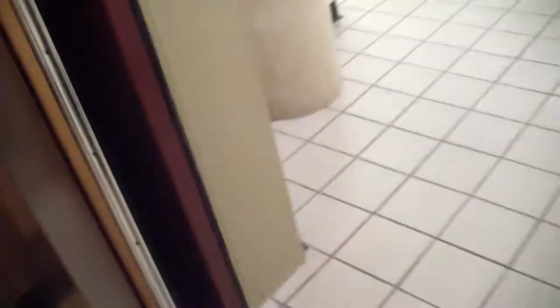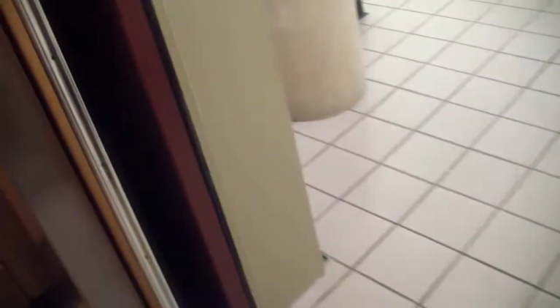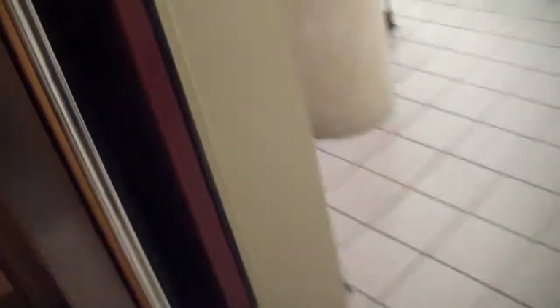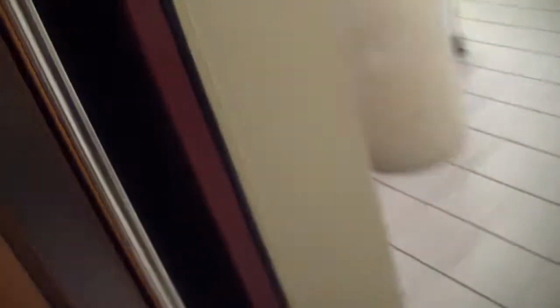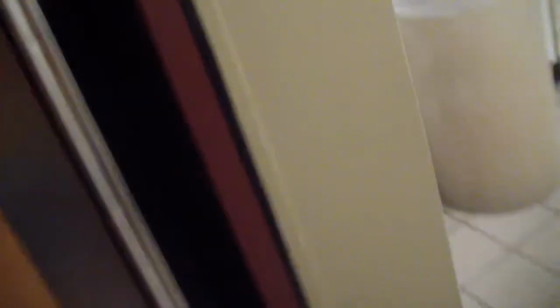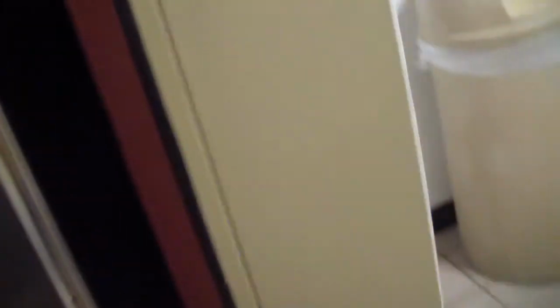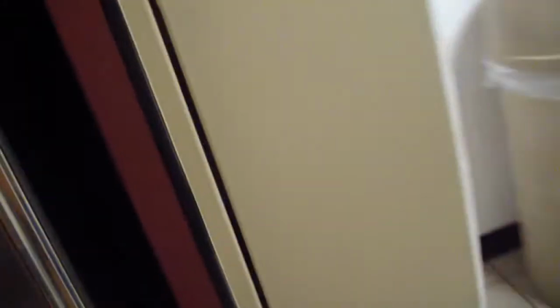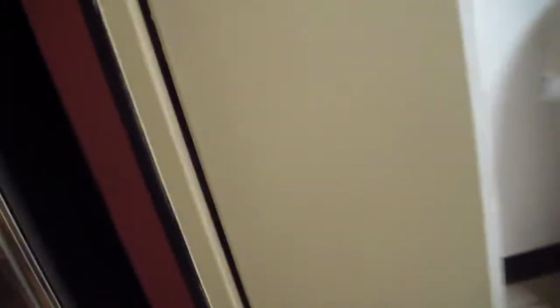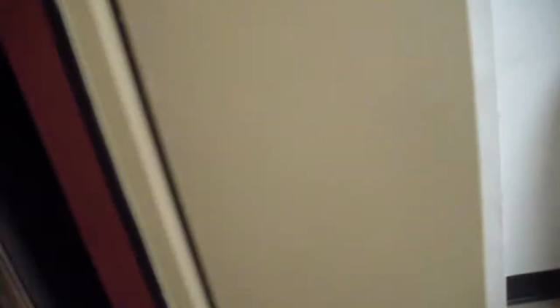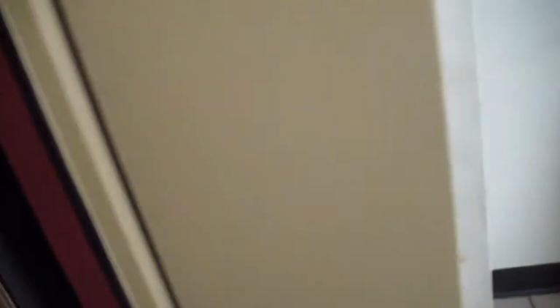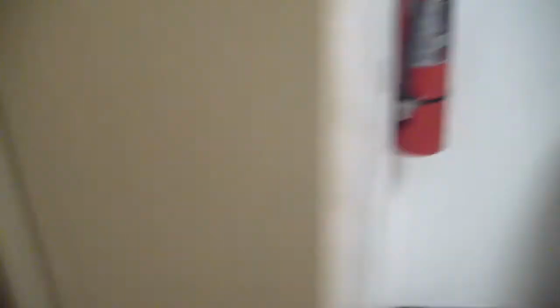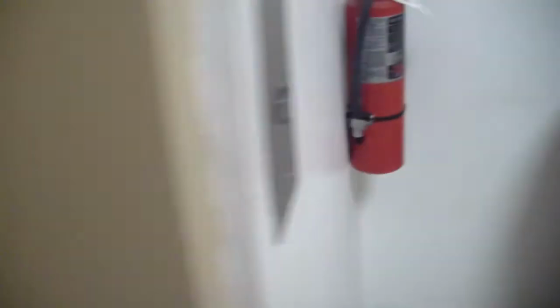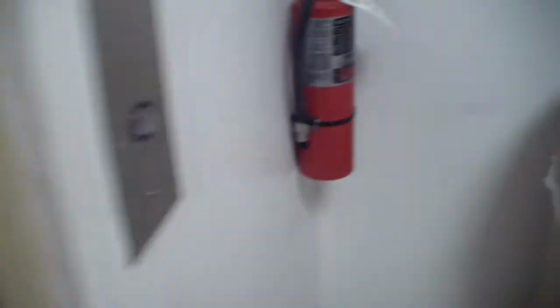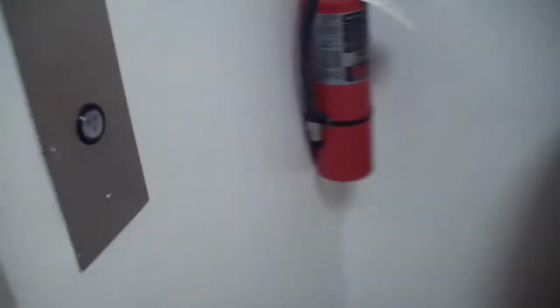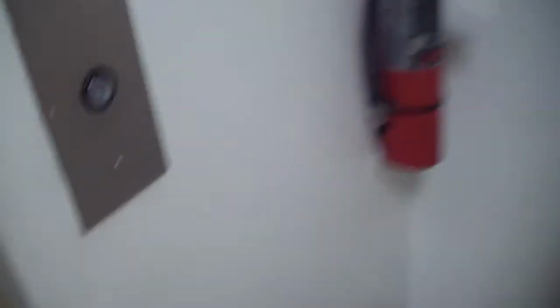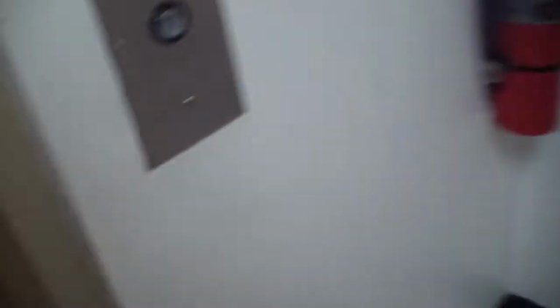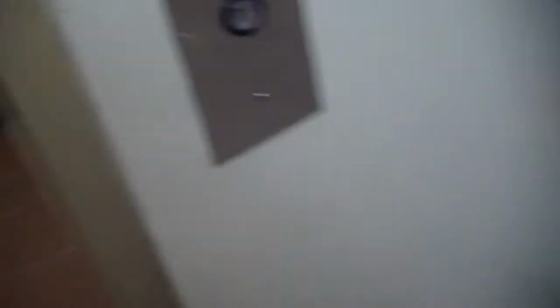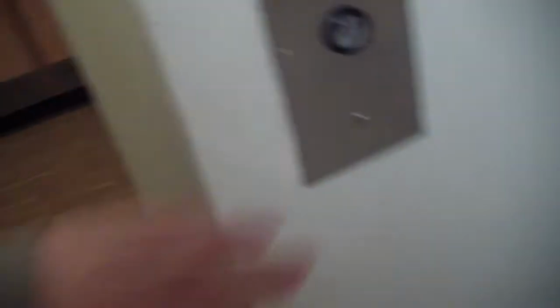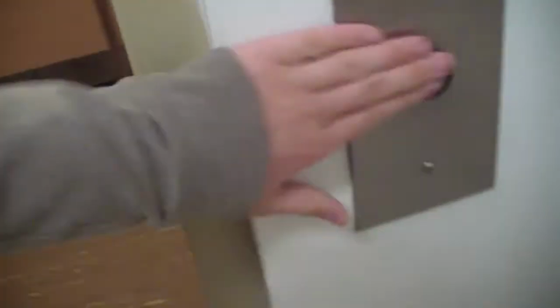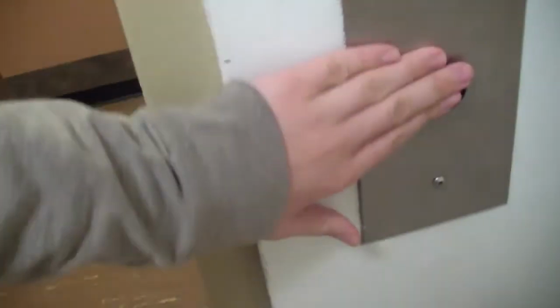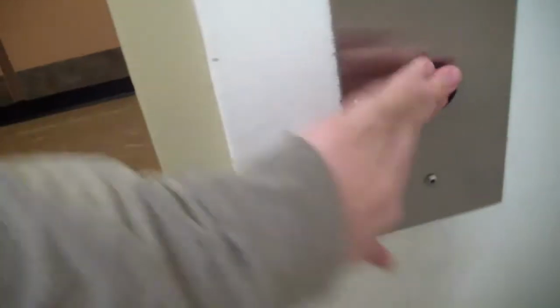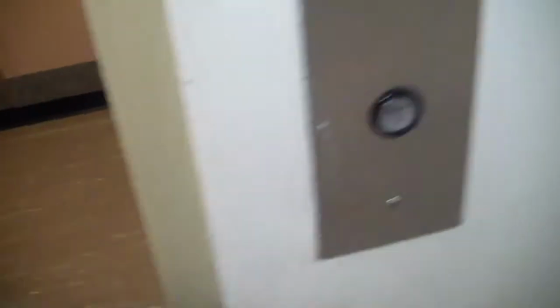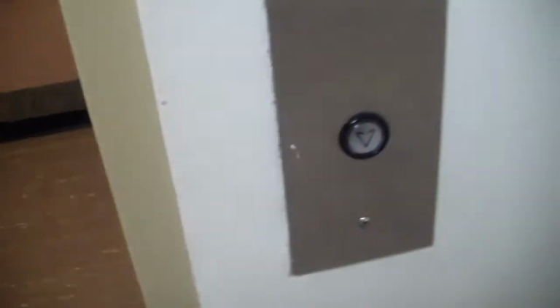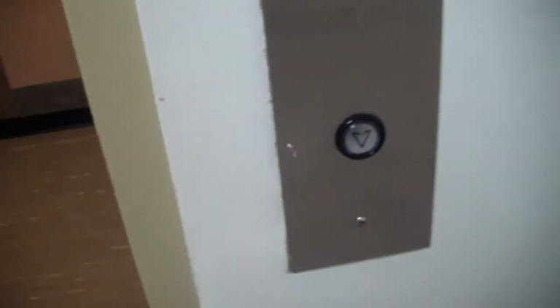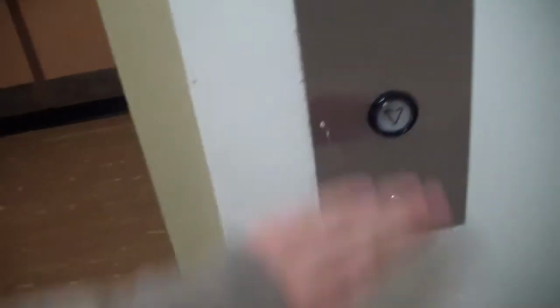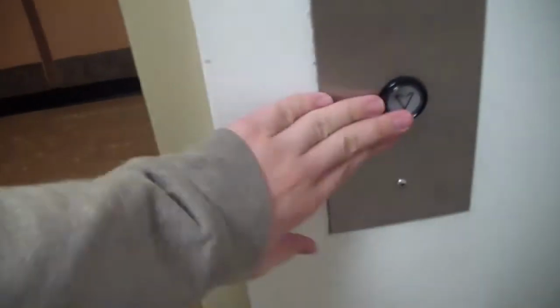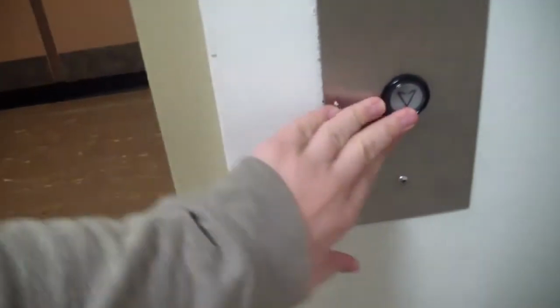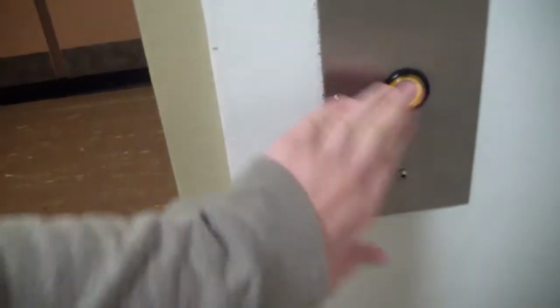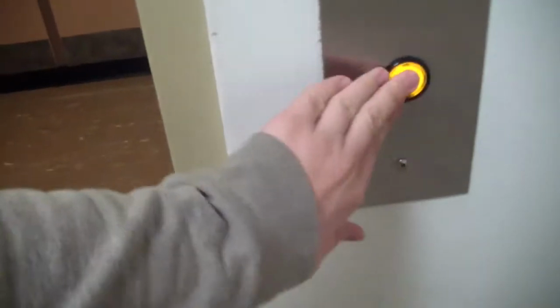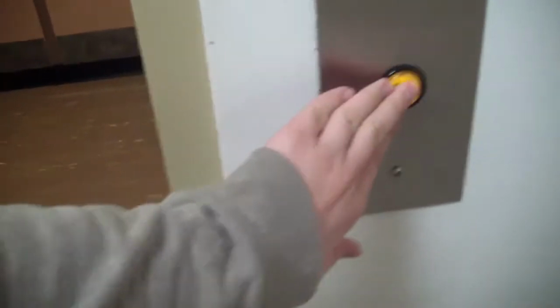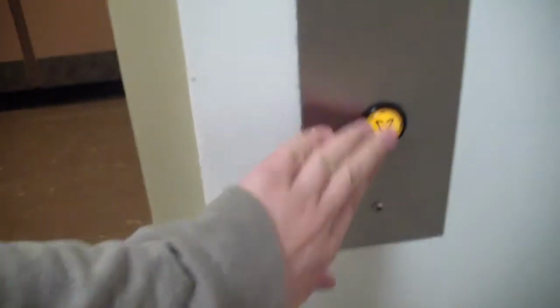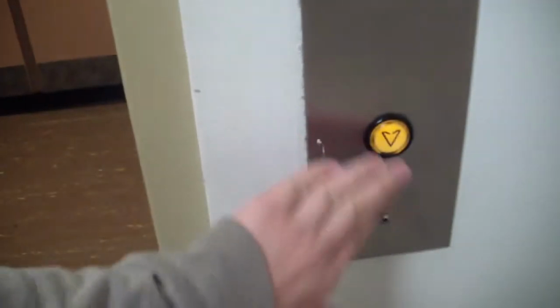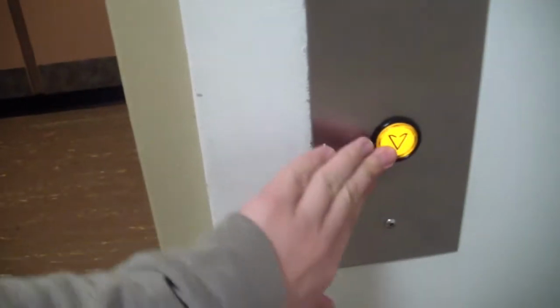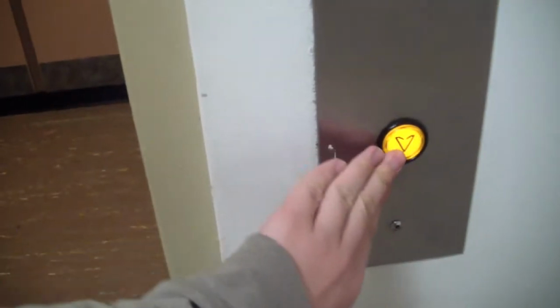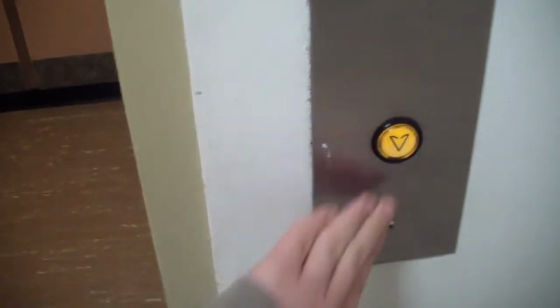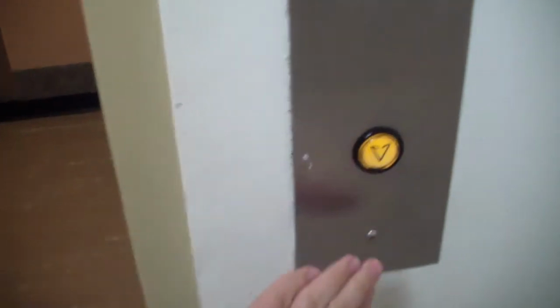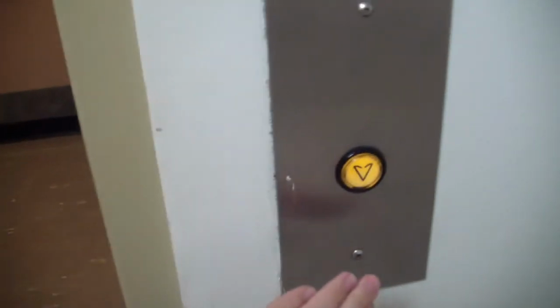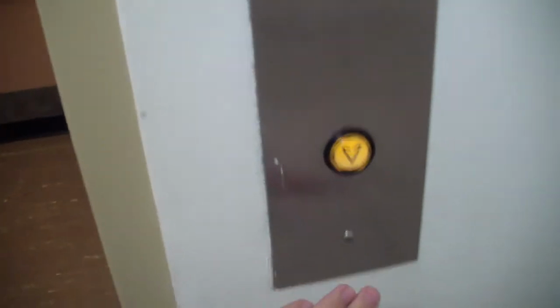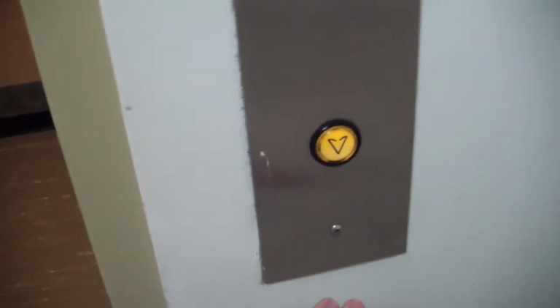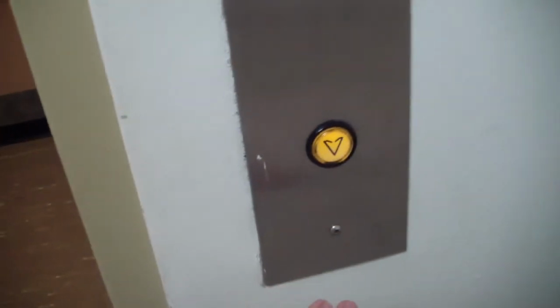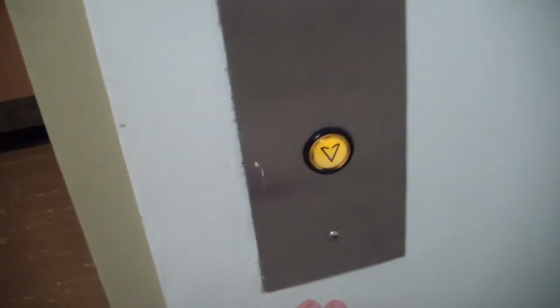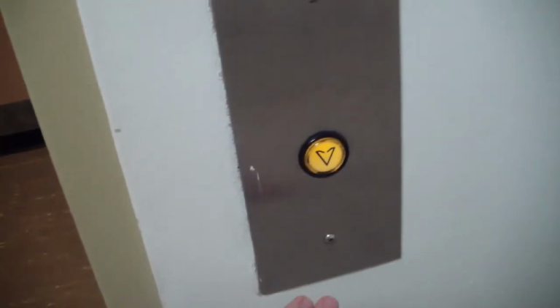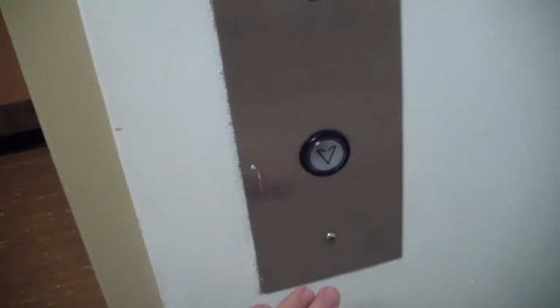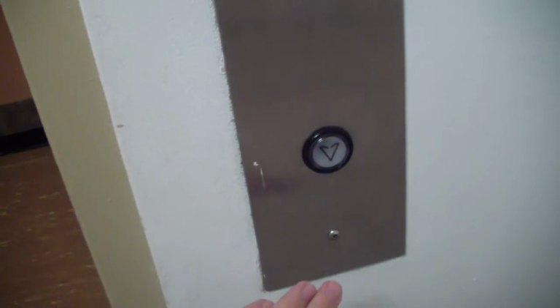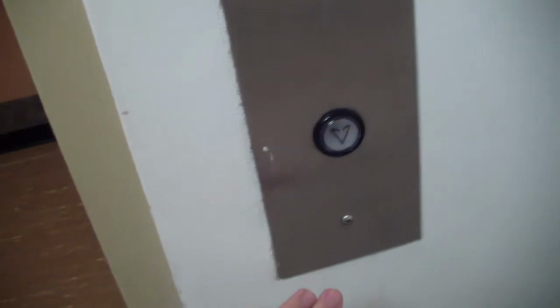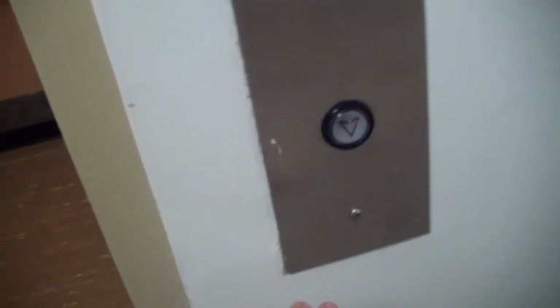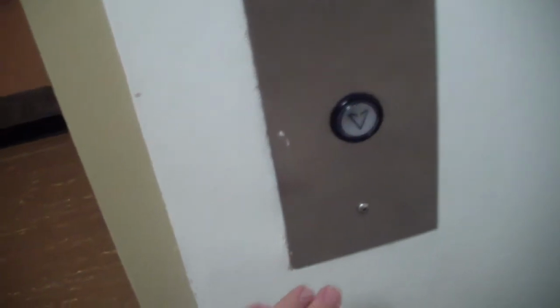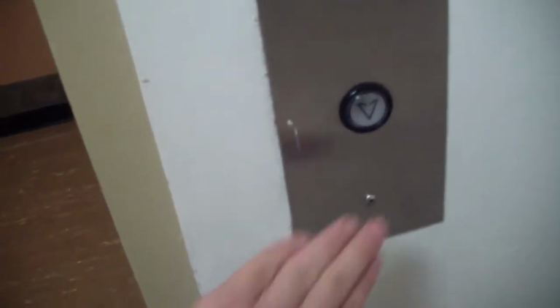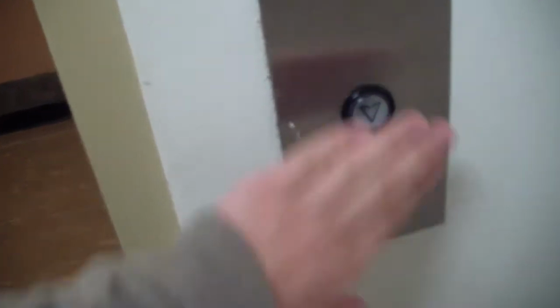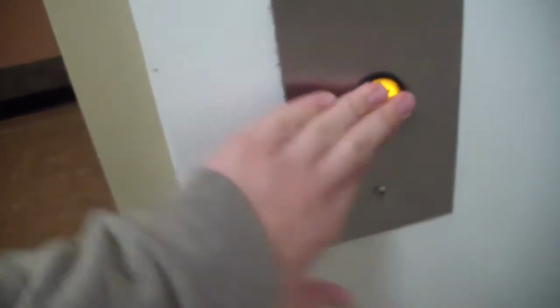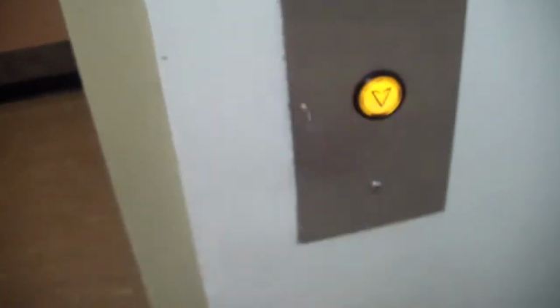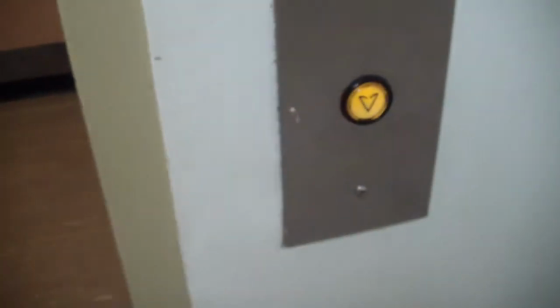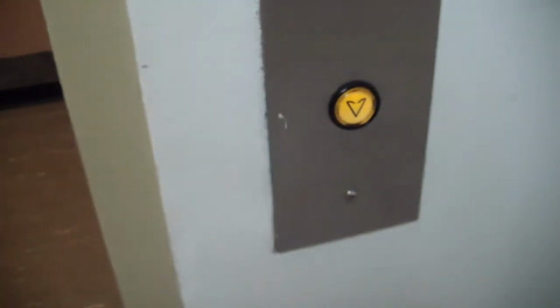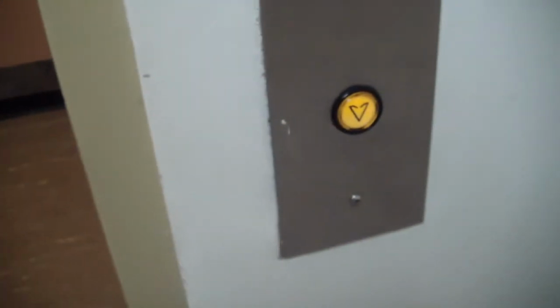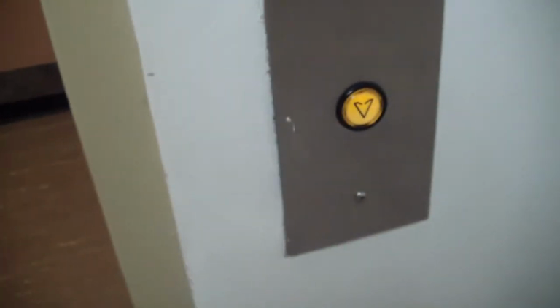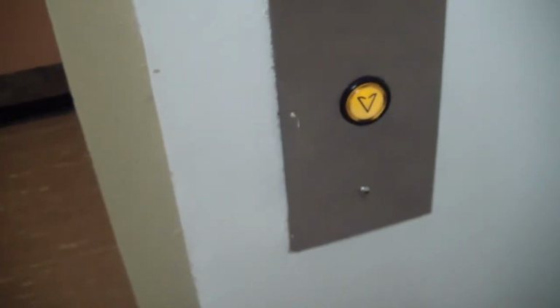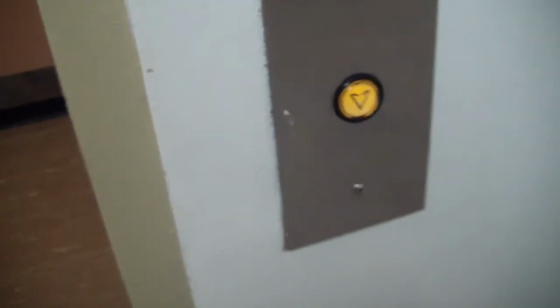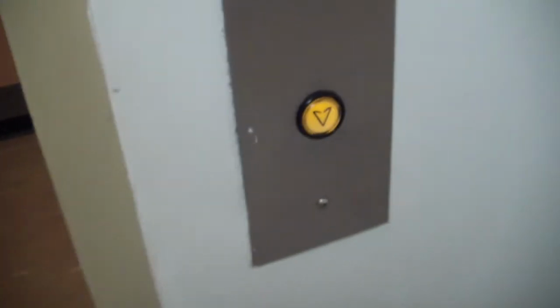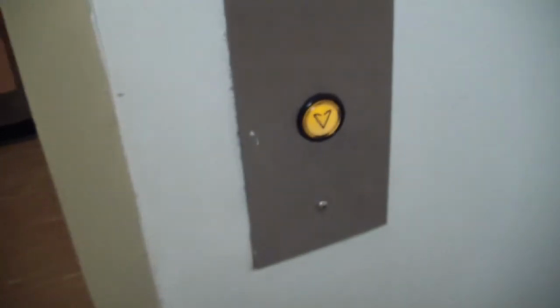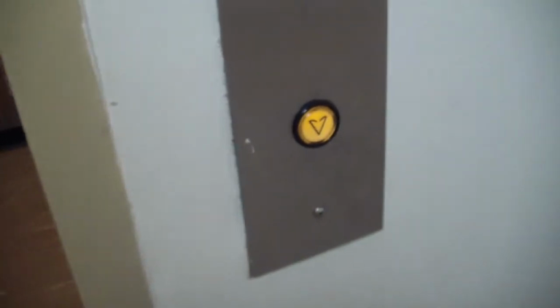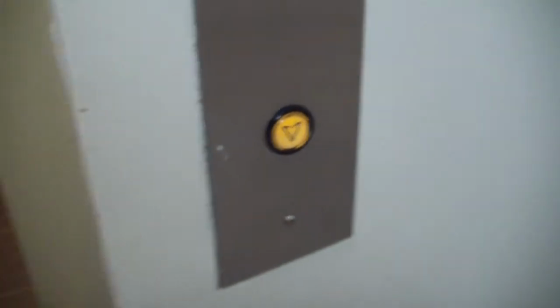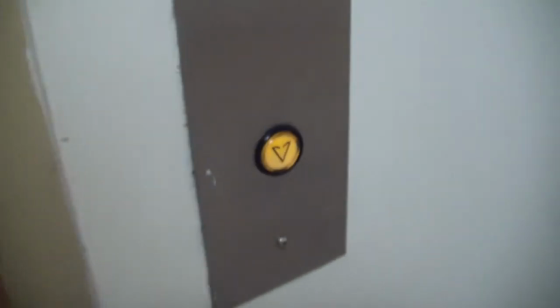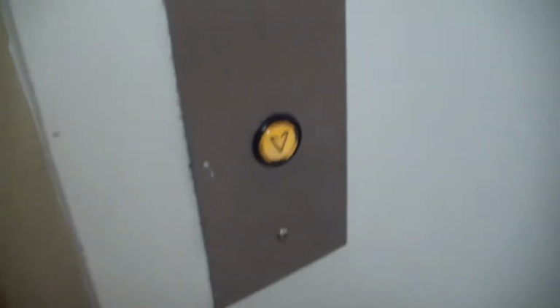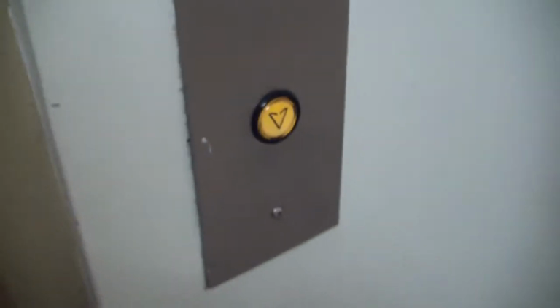Just look at this! This button's undone. Look, see? That came on. That's messed up.